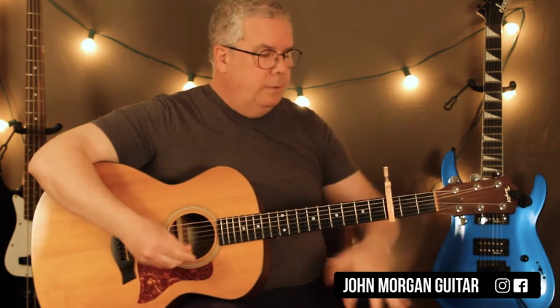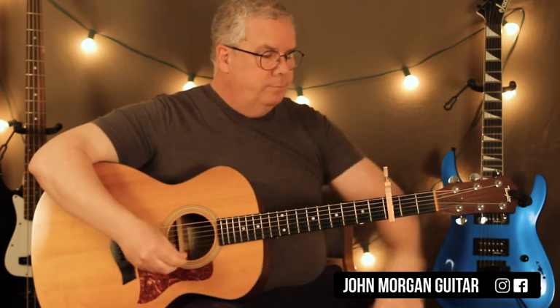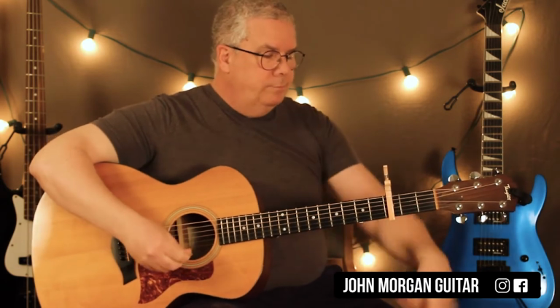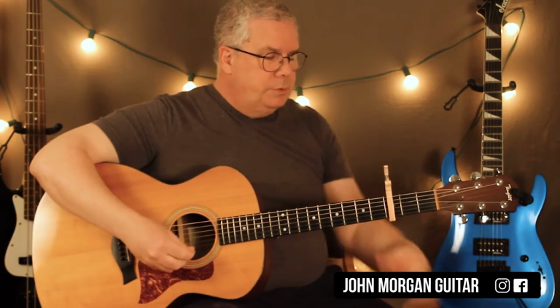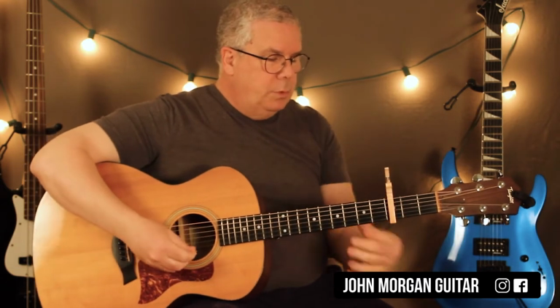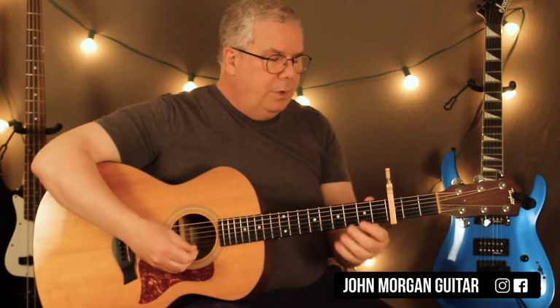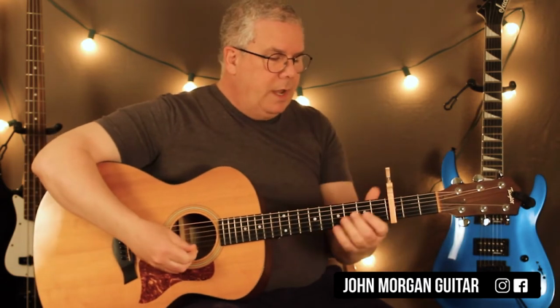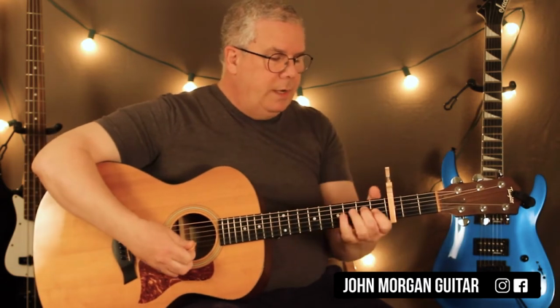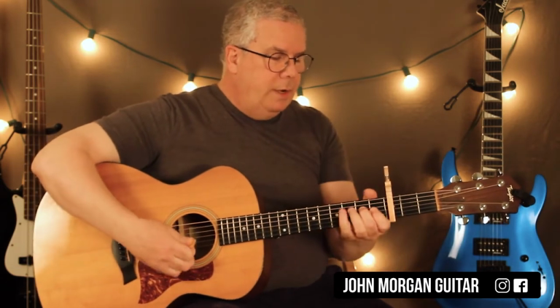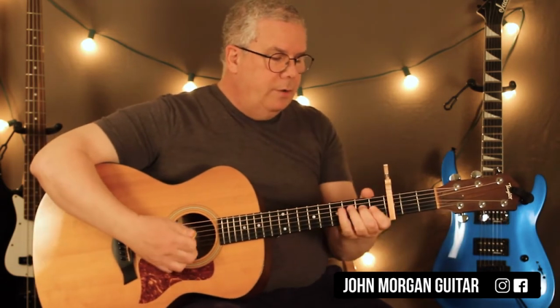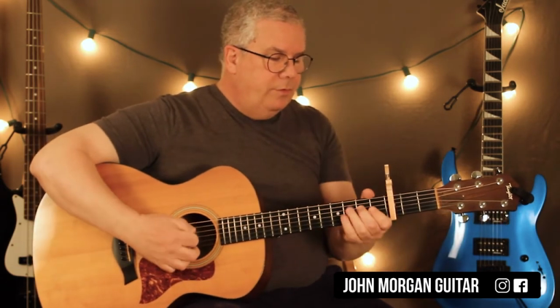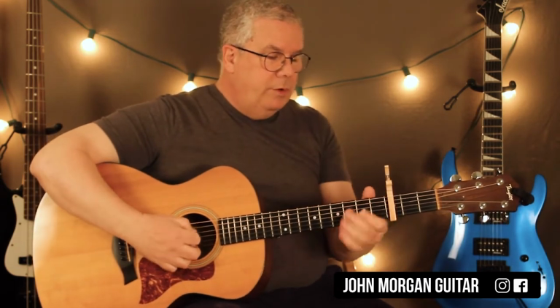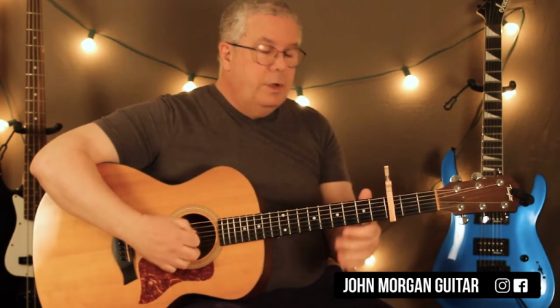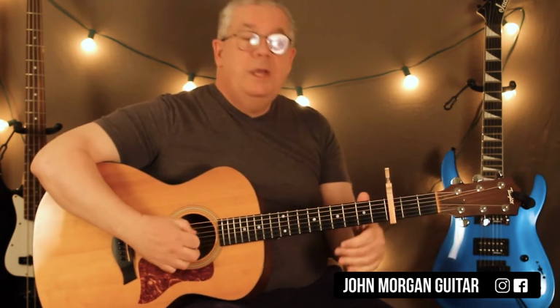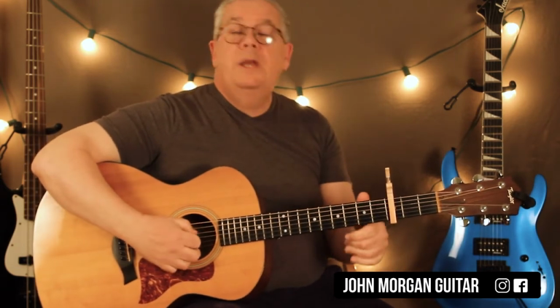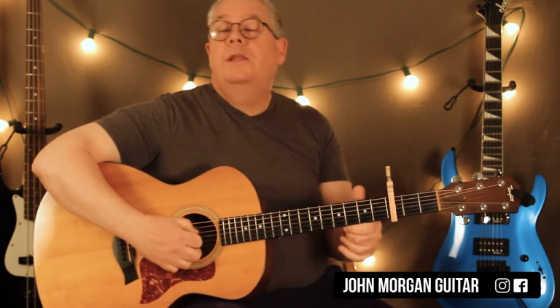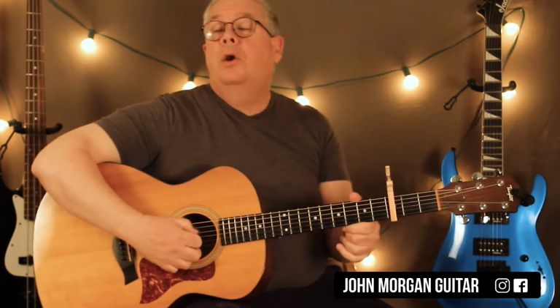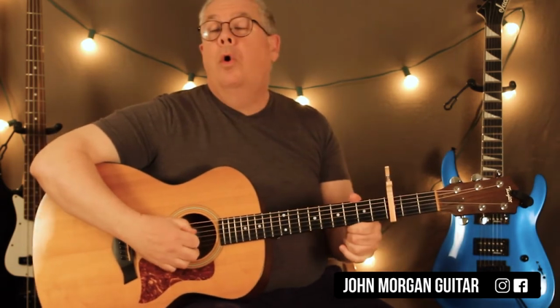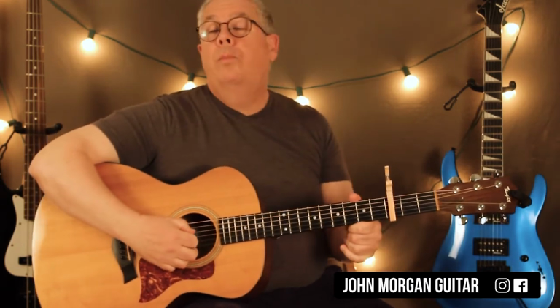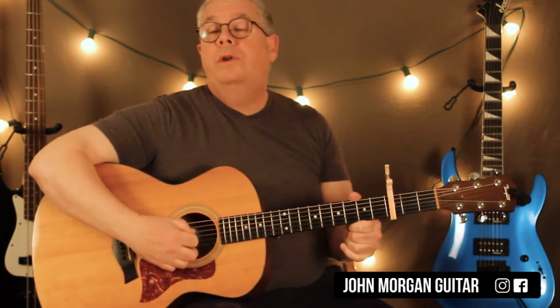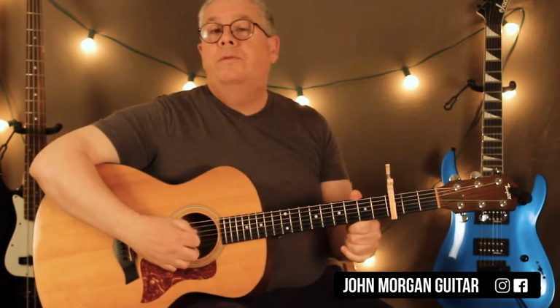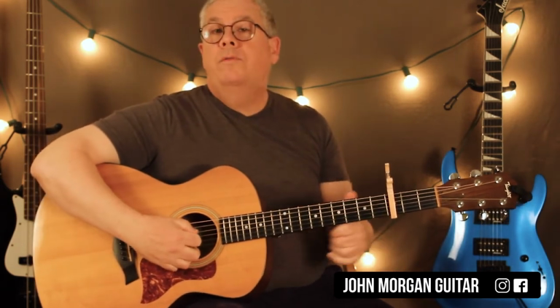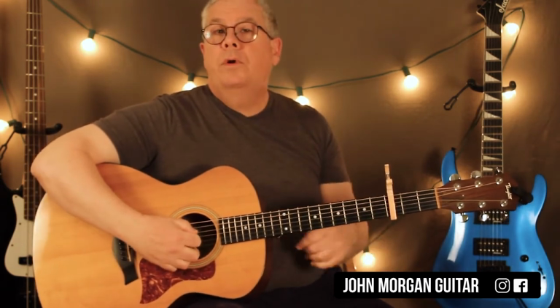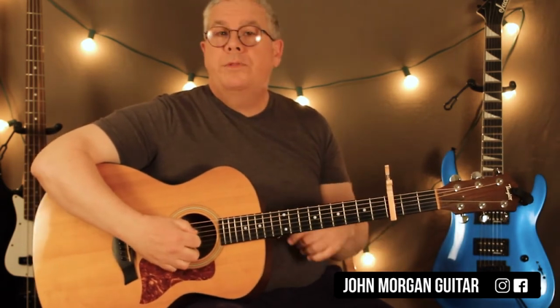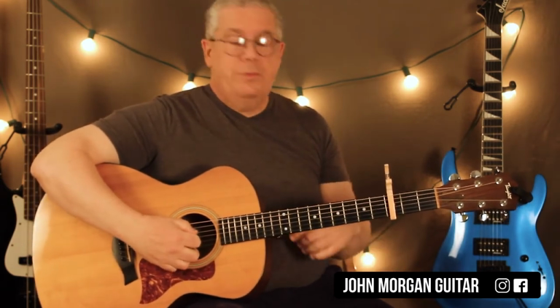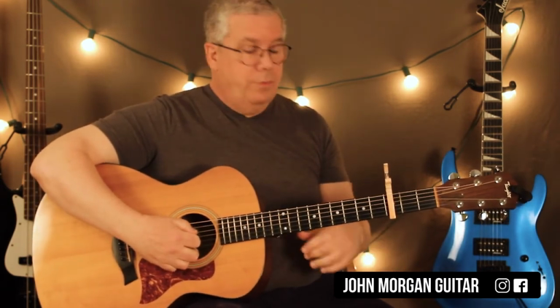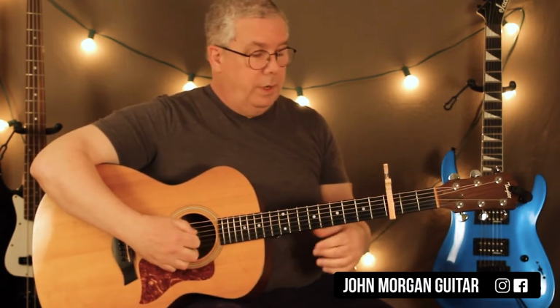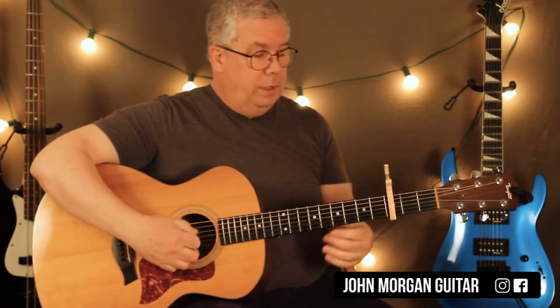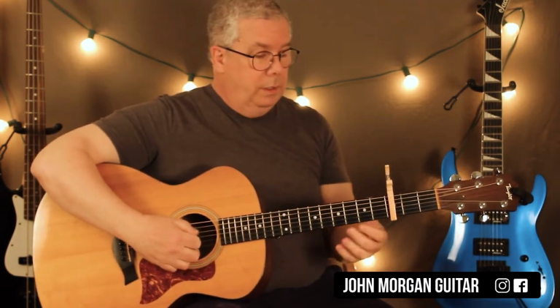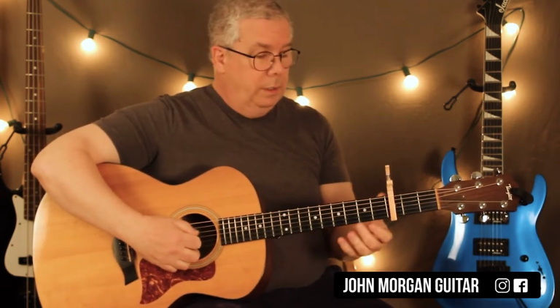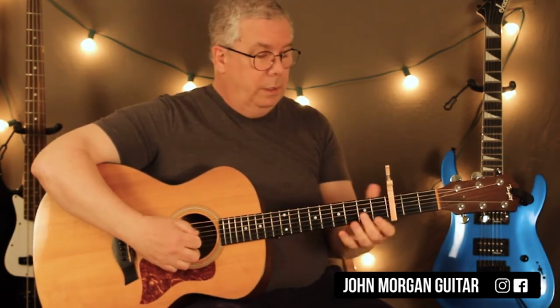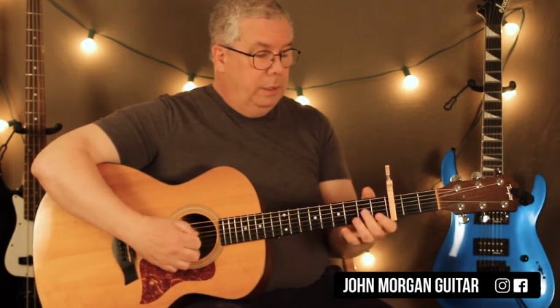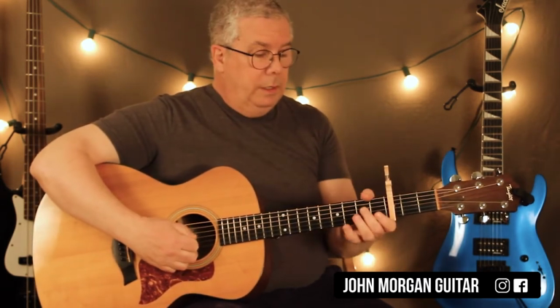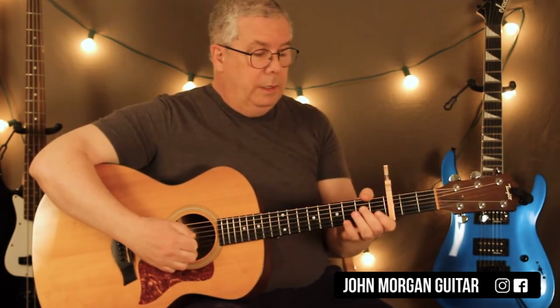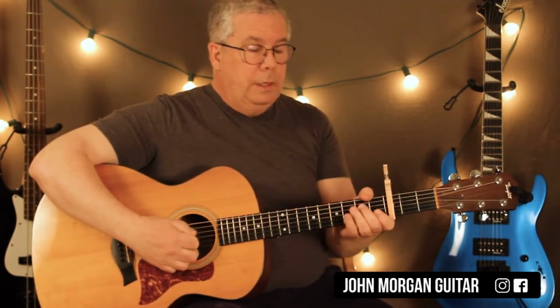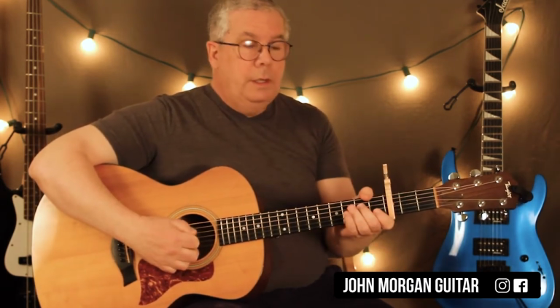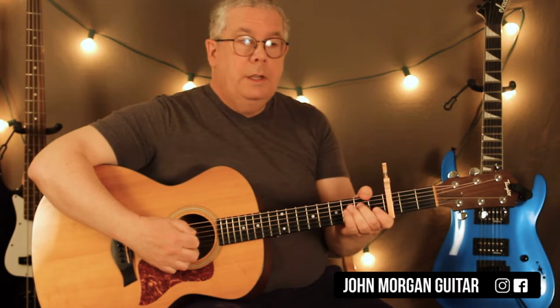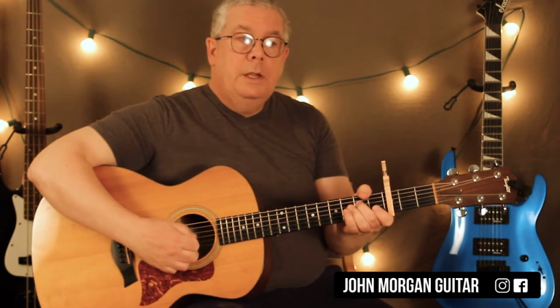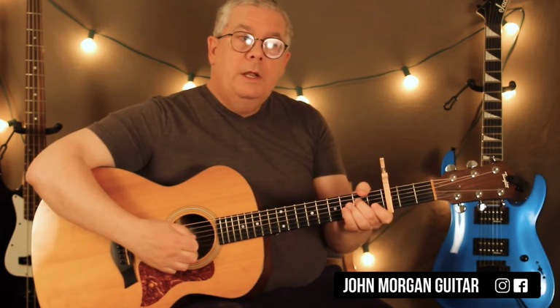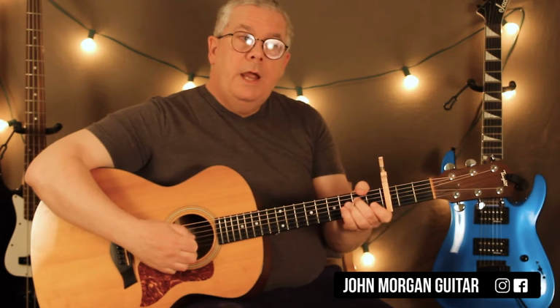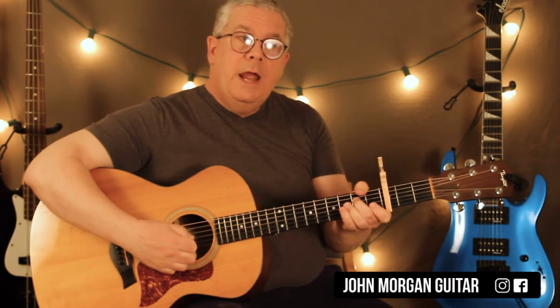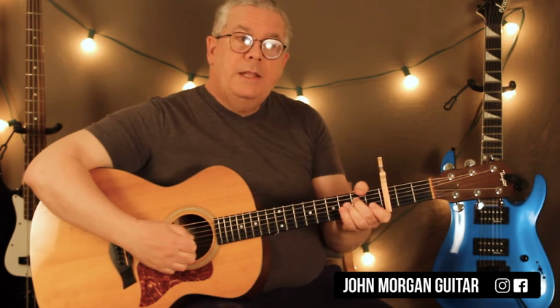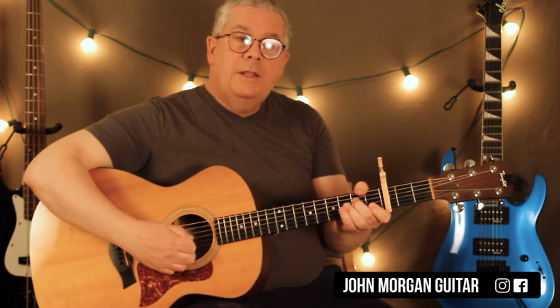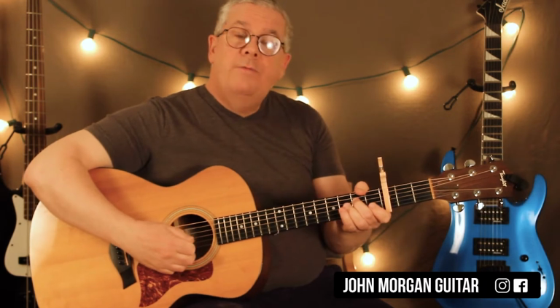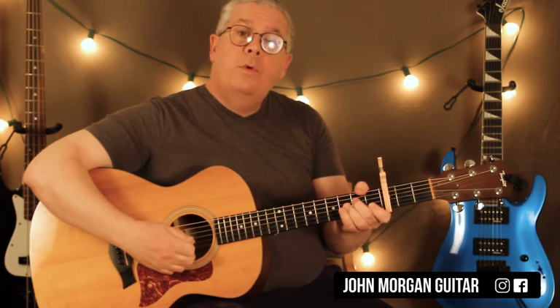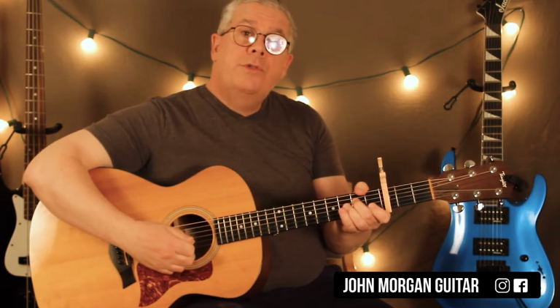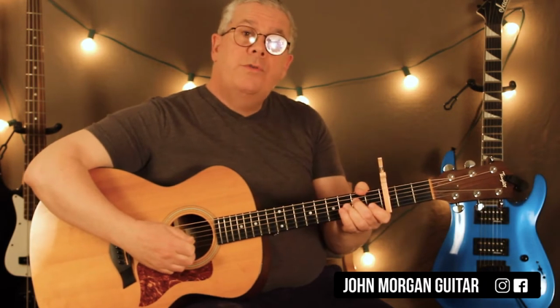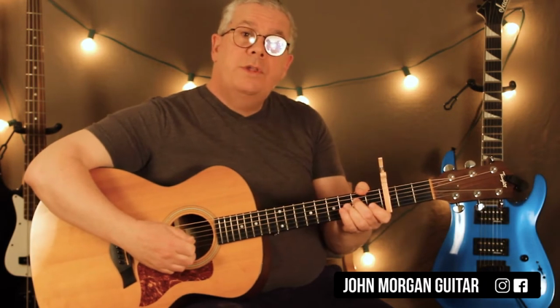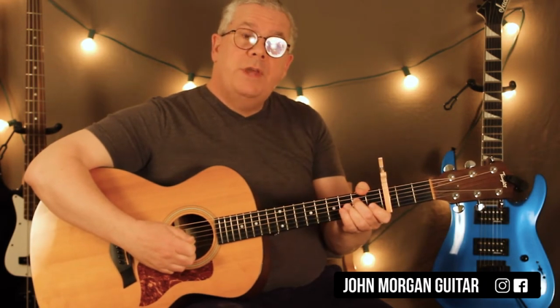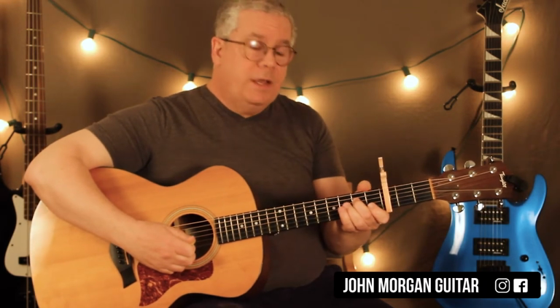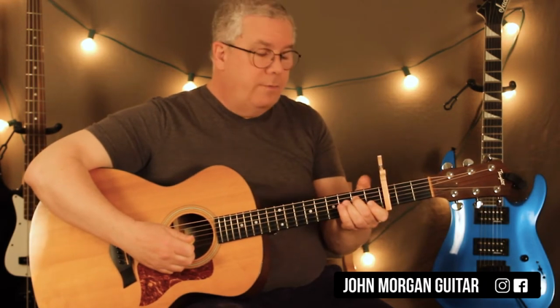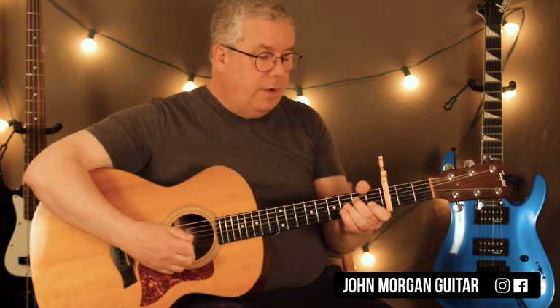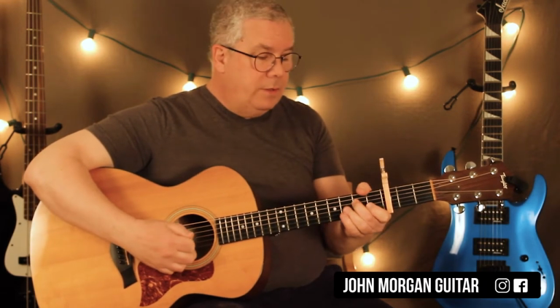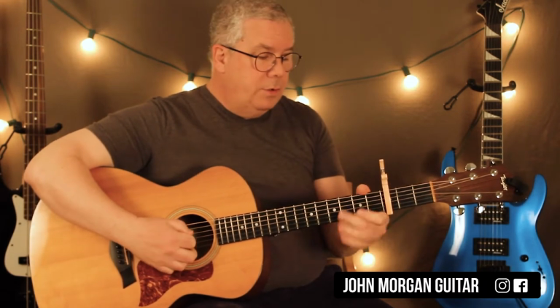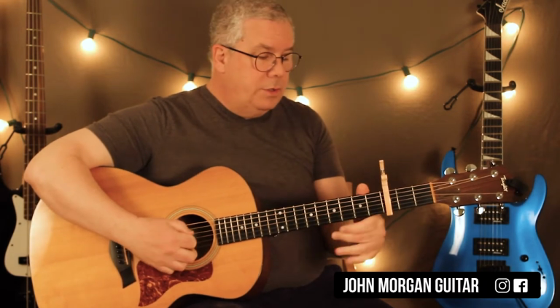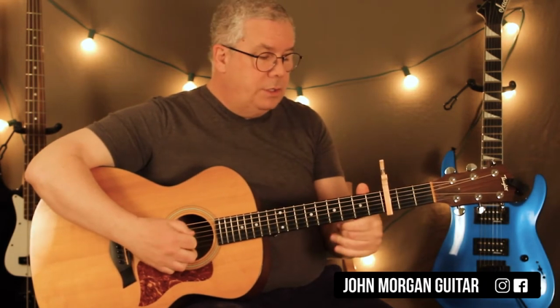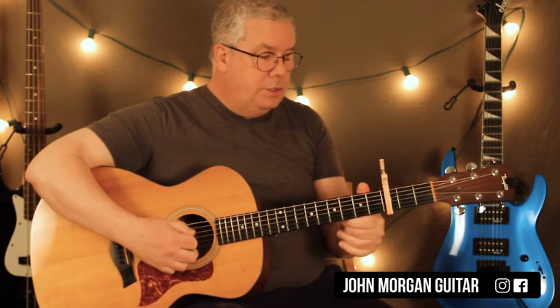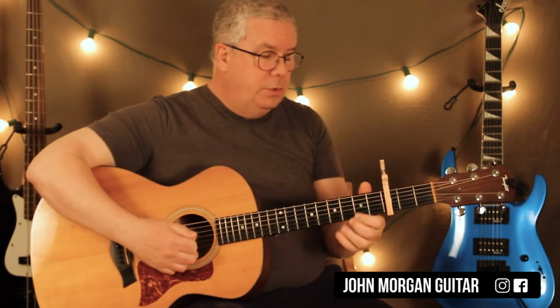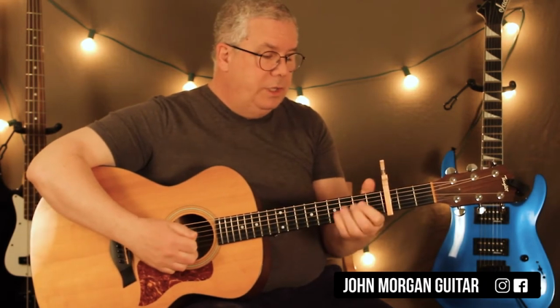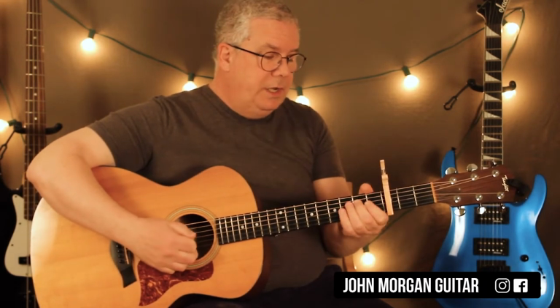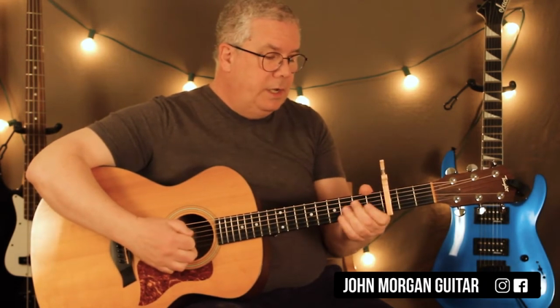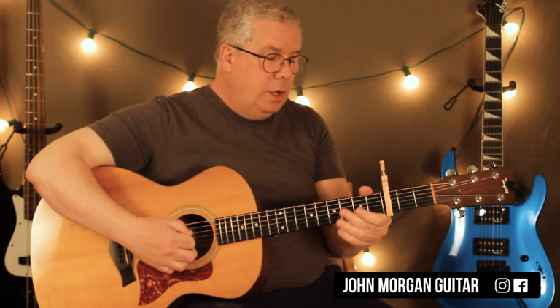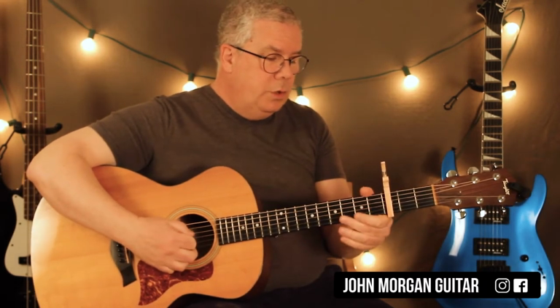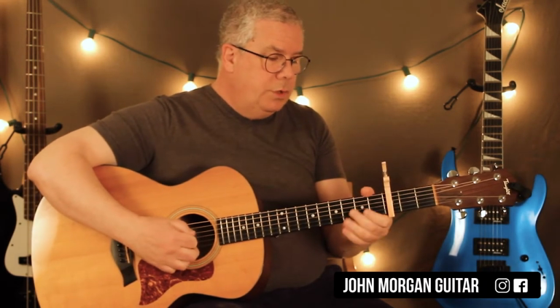Alright, so what we've got here is you're going to hit the open 4th string, and then the 4th string 2nd fret. Those are the two lead-in notes.